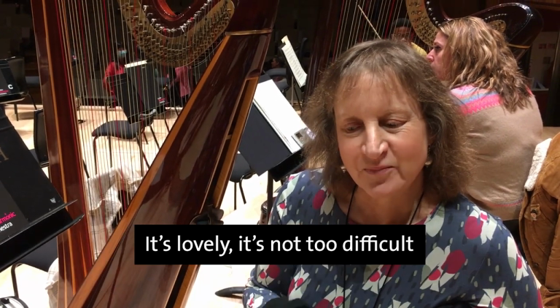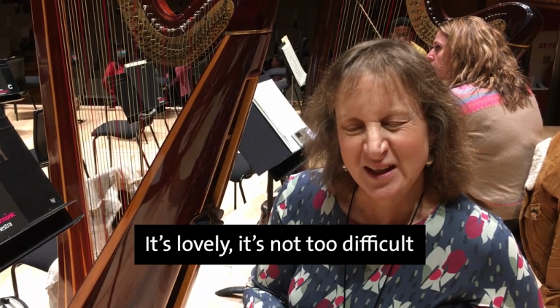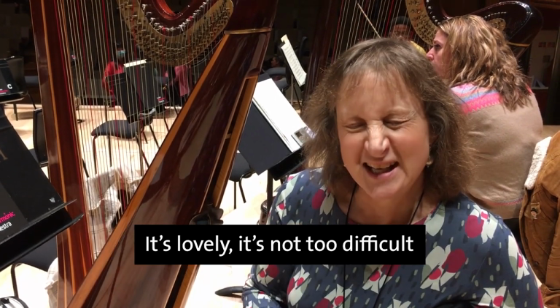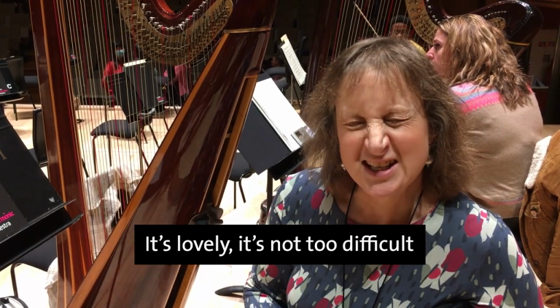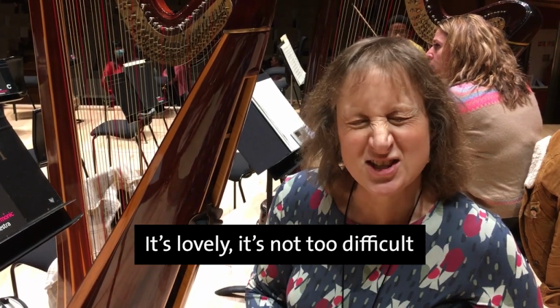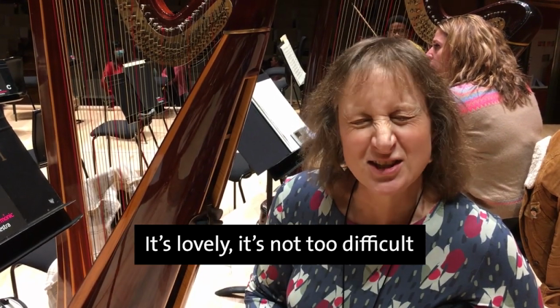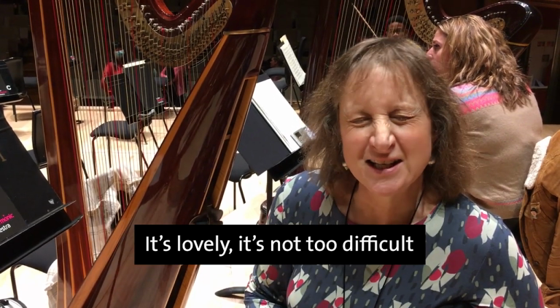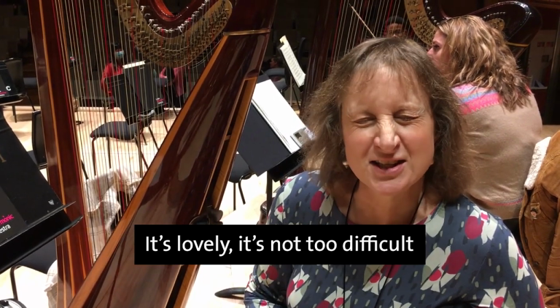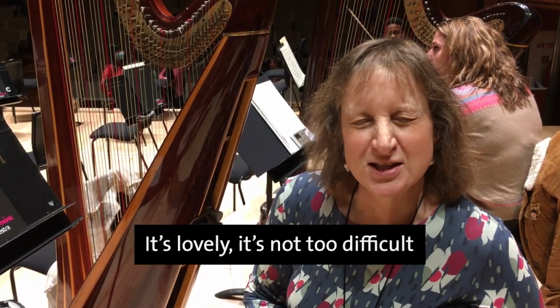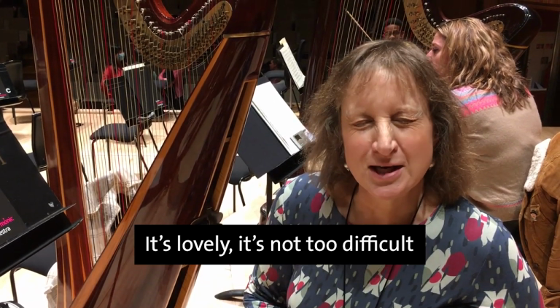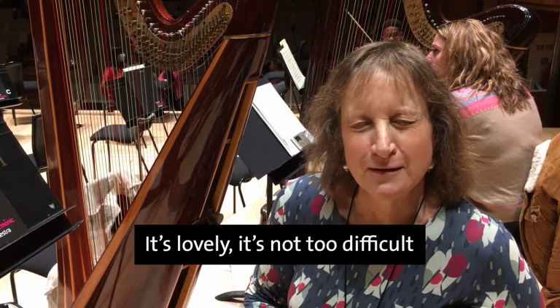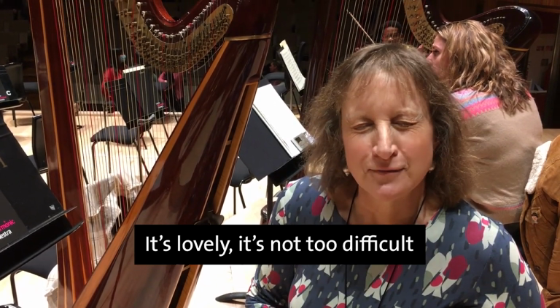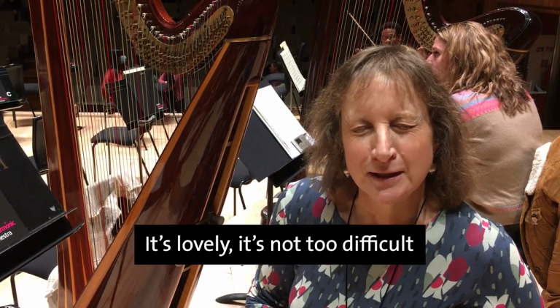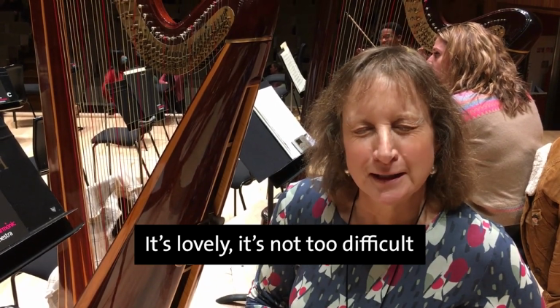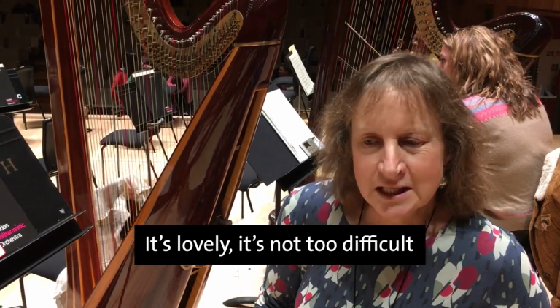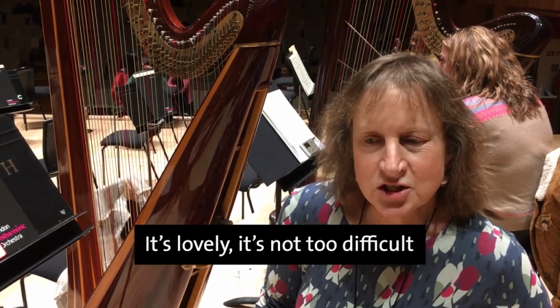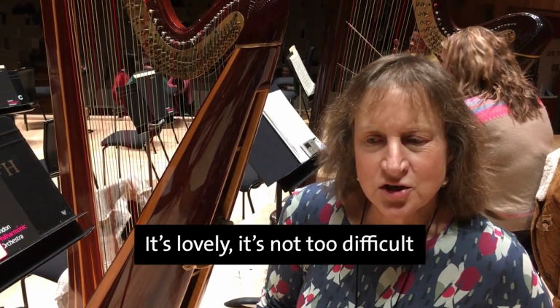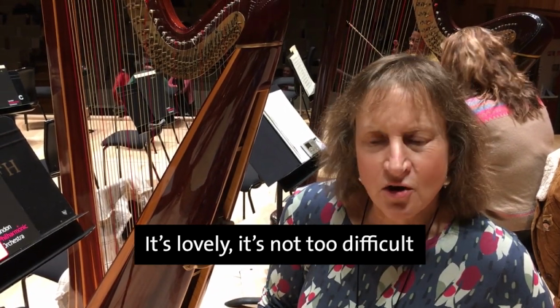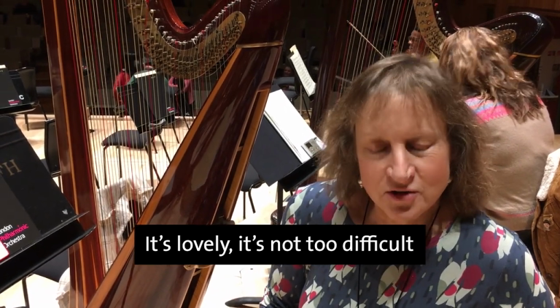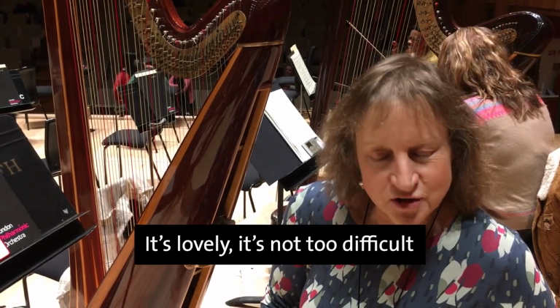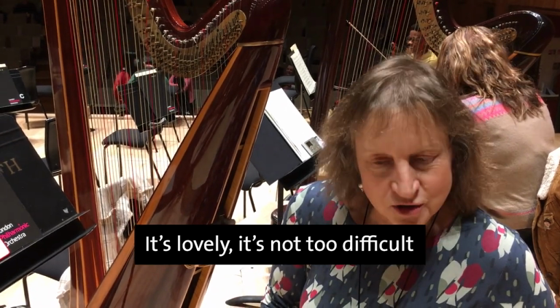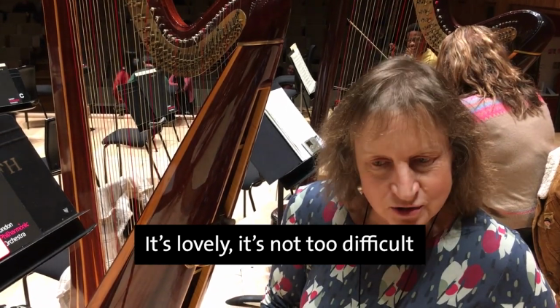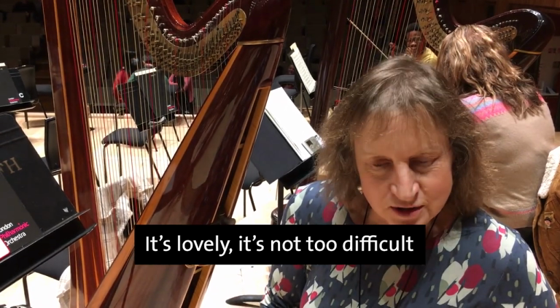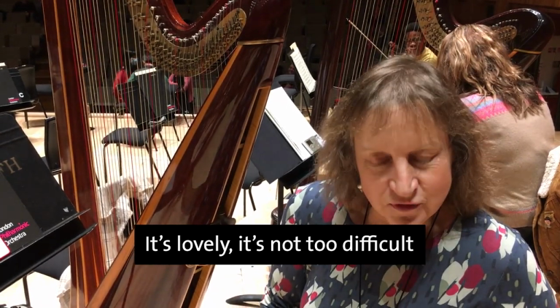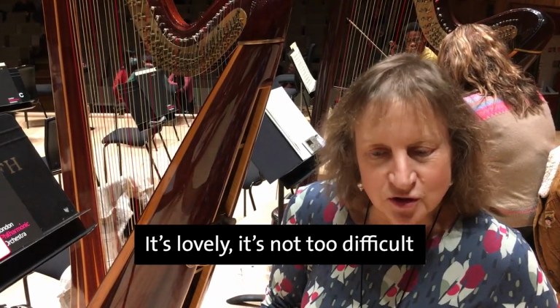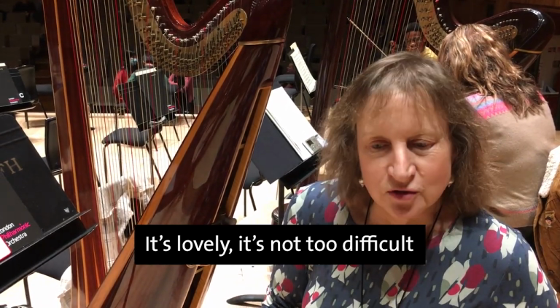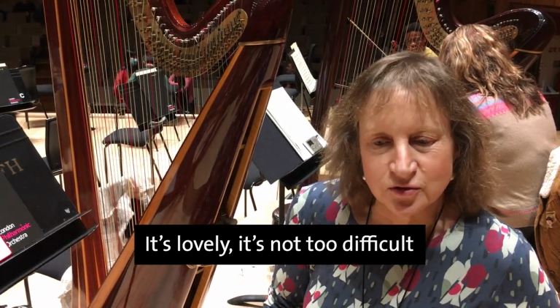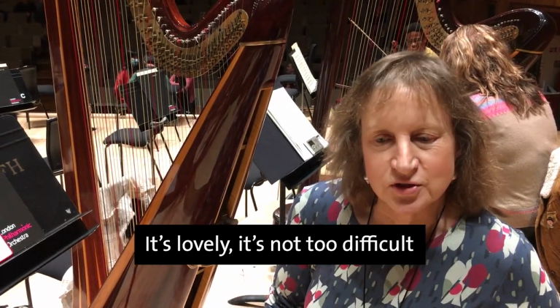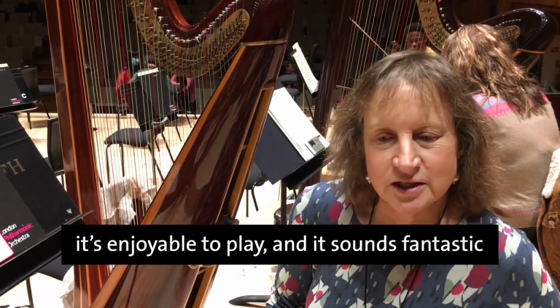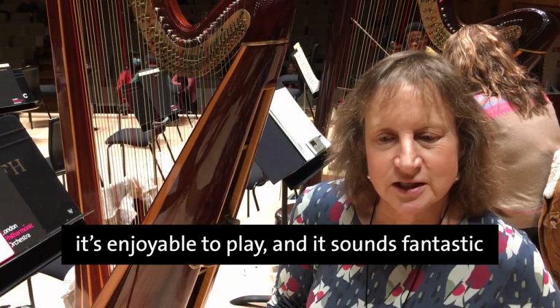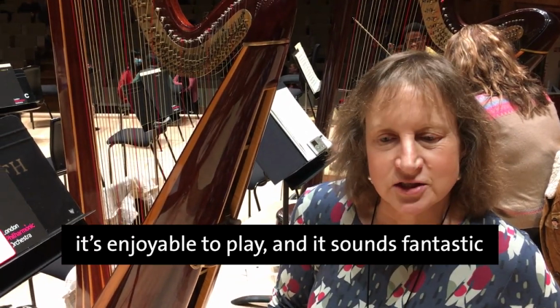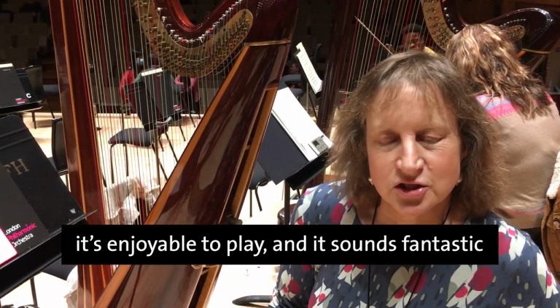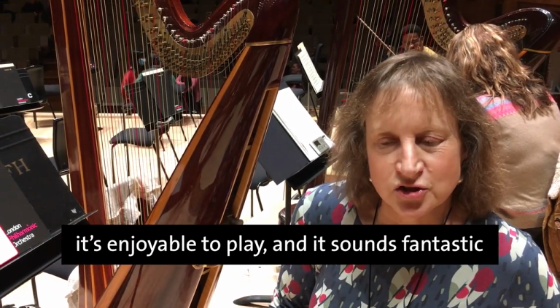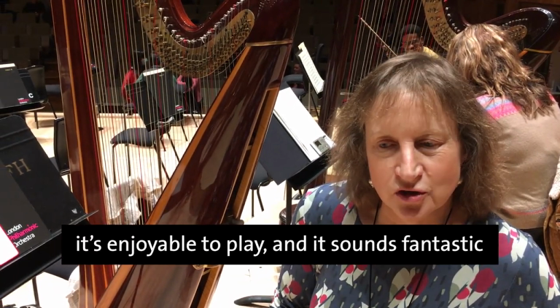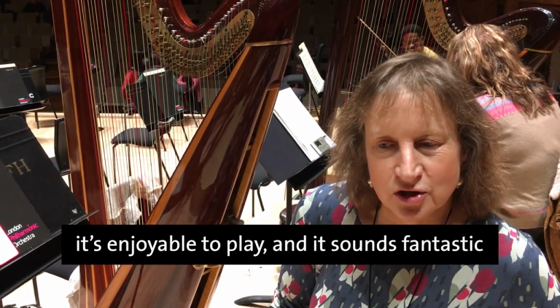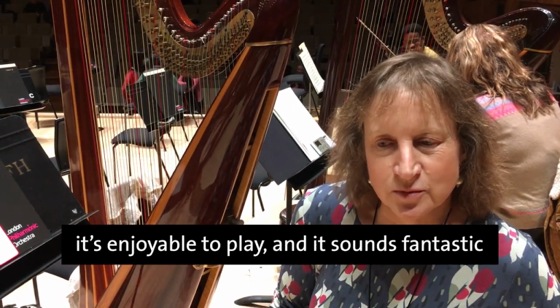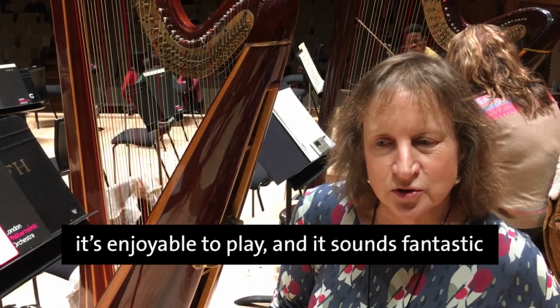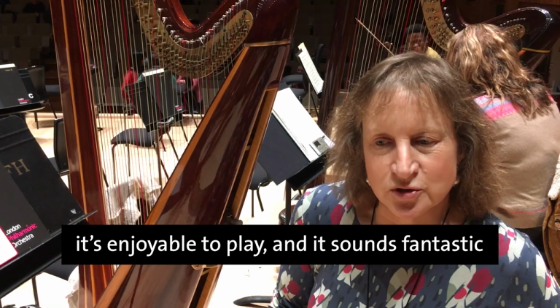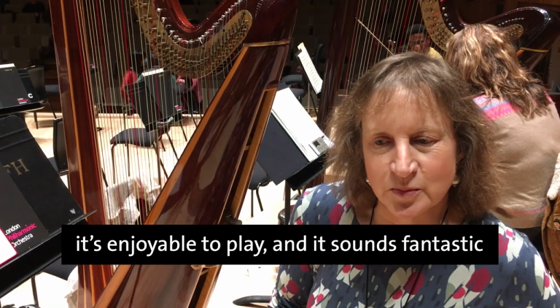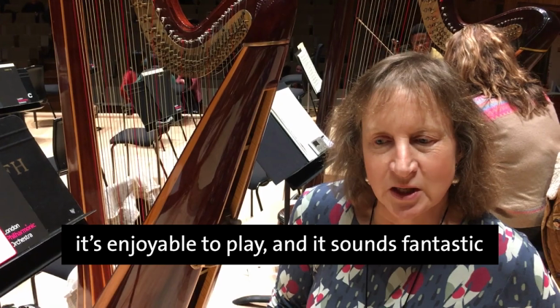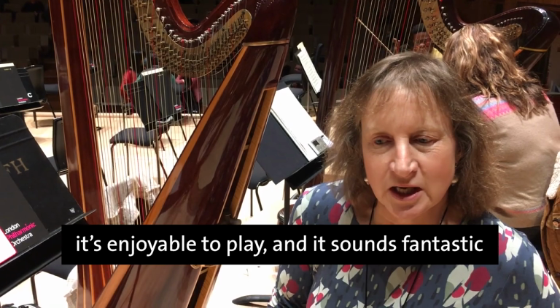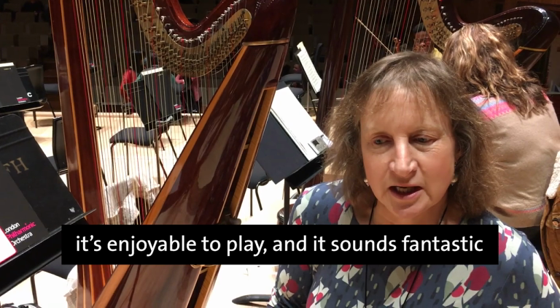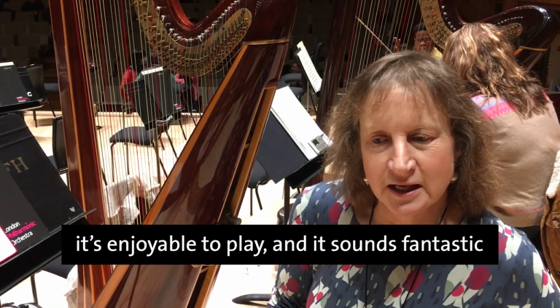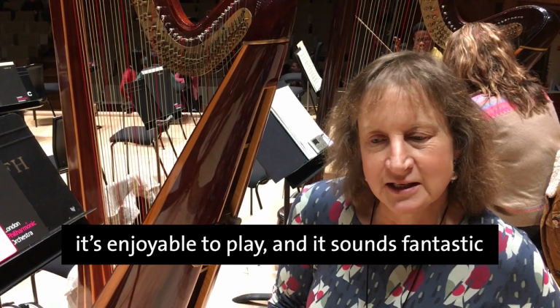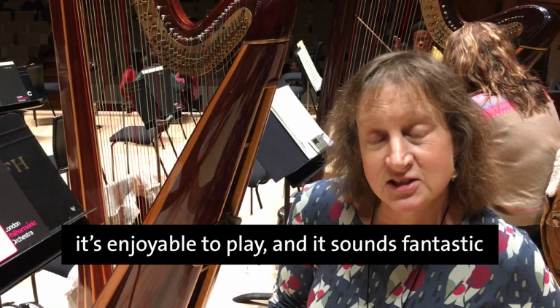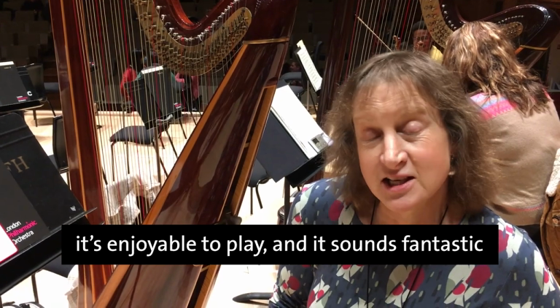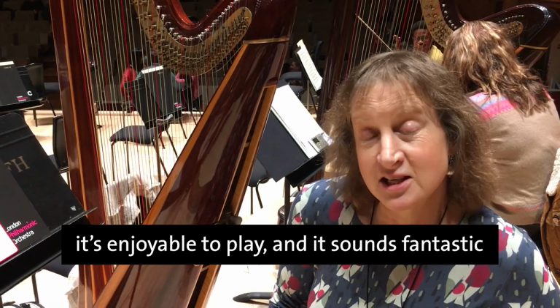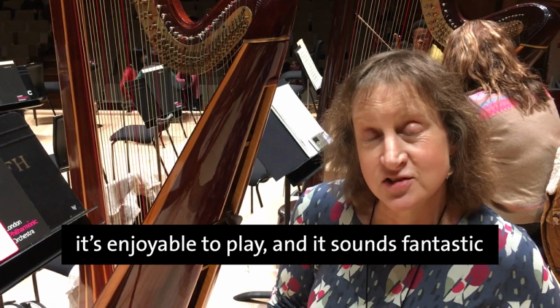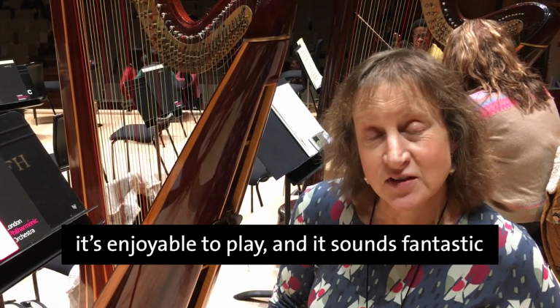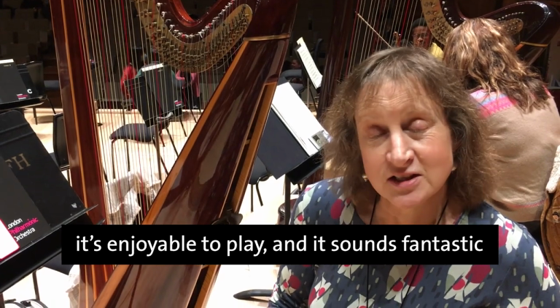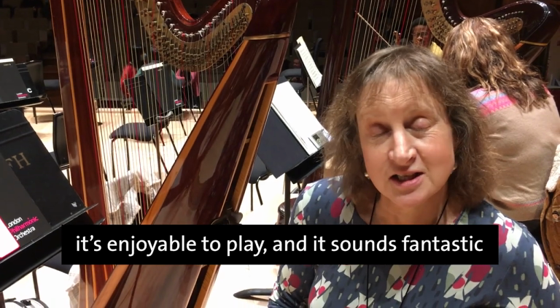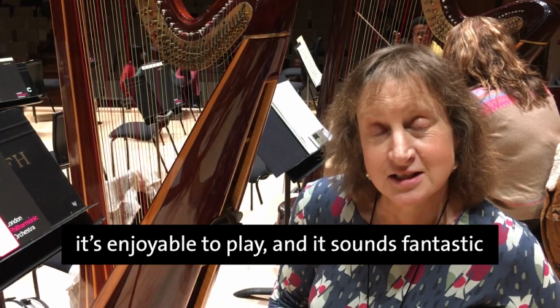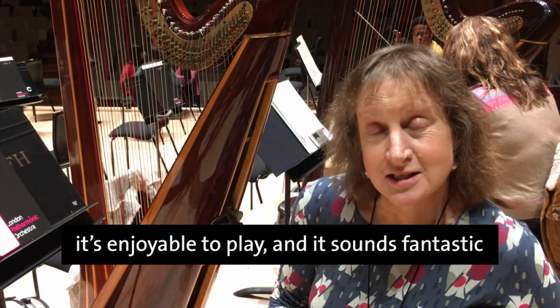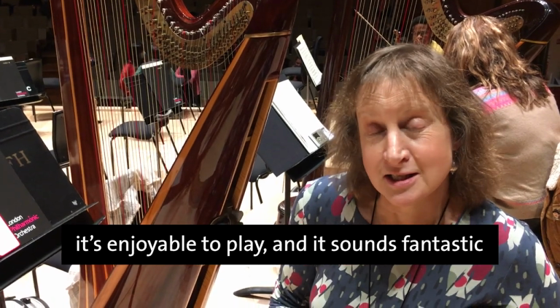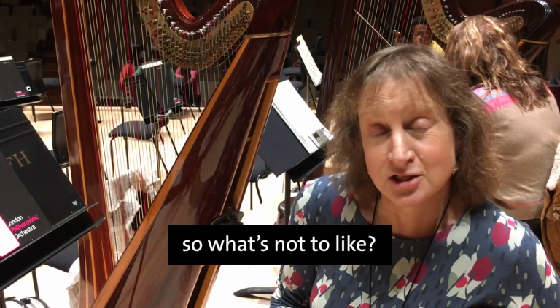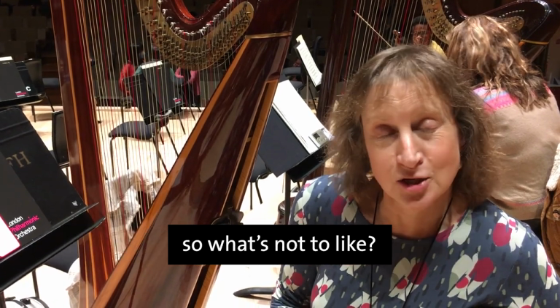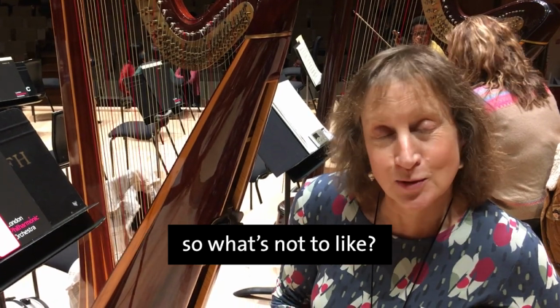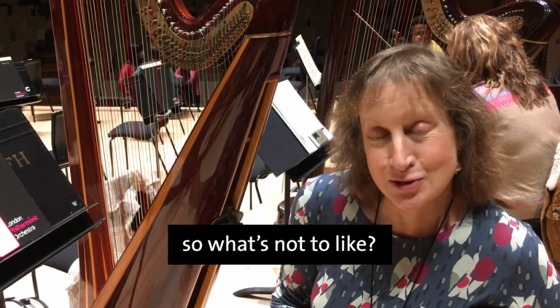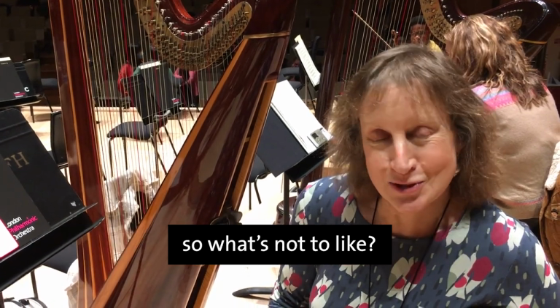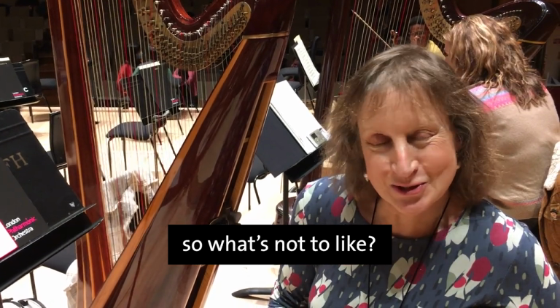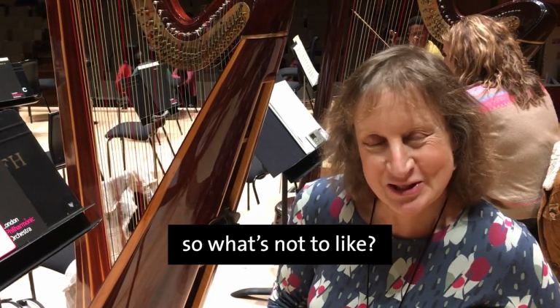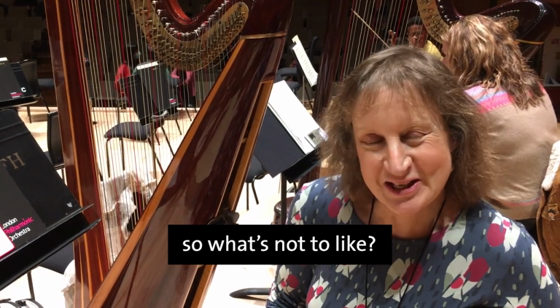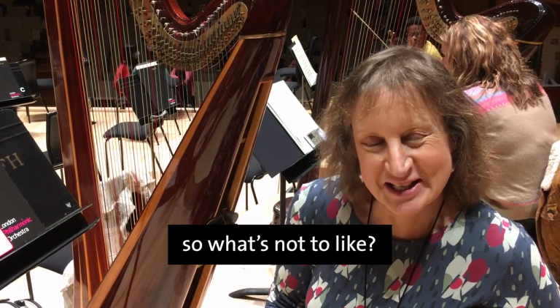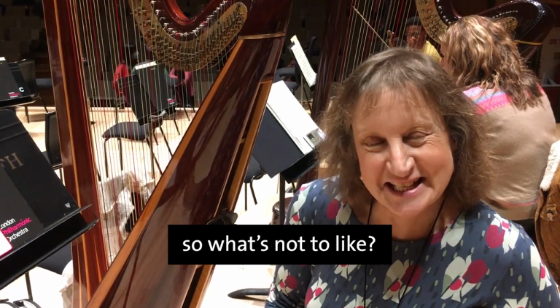It's lovely, it's not too difficult, it's enjoyable to play and it sounds fantastic — so what's not to like?